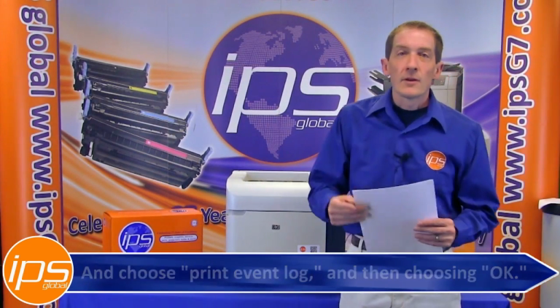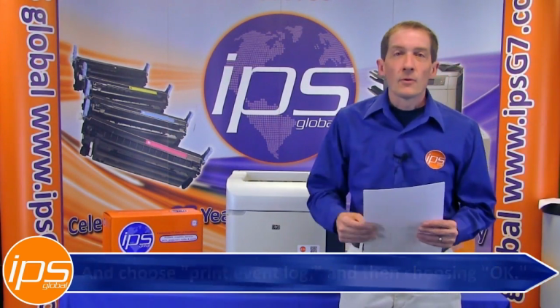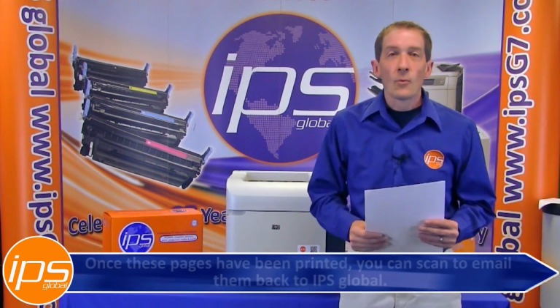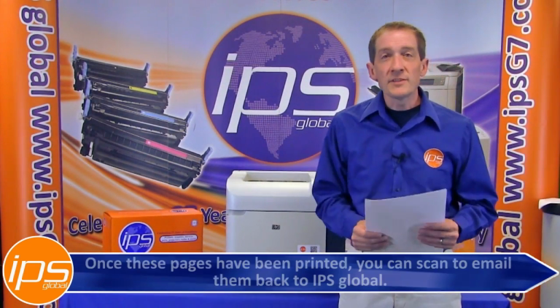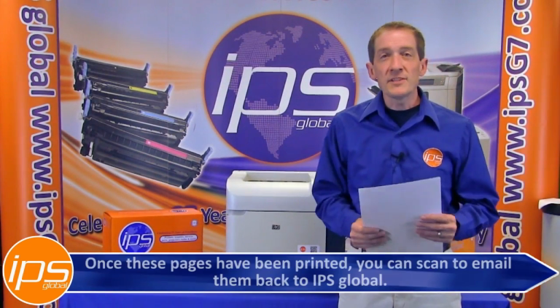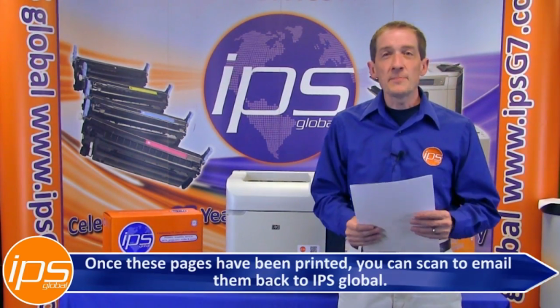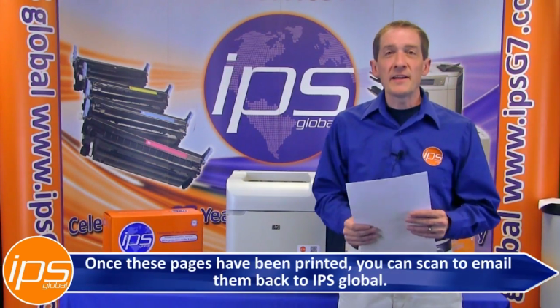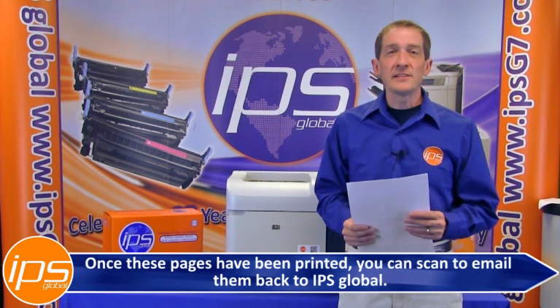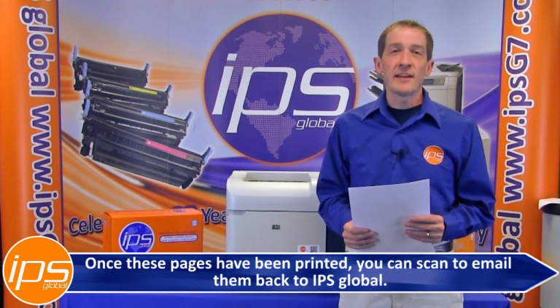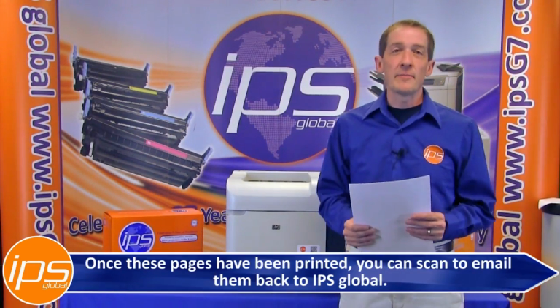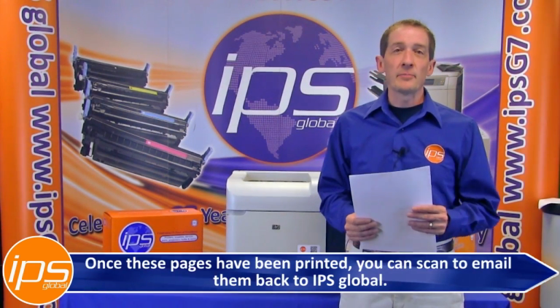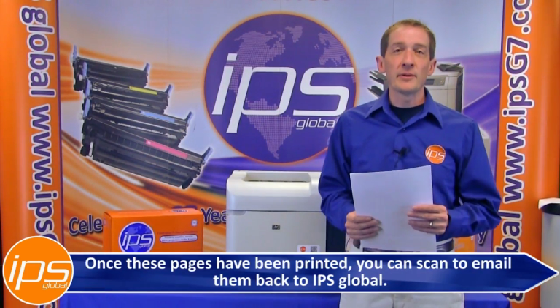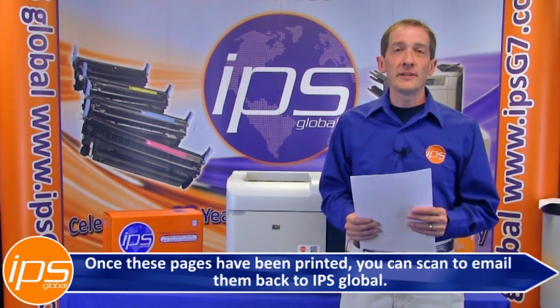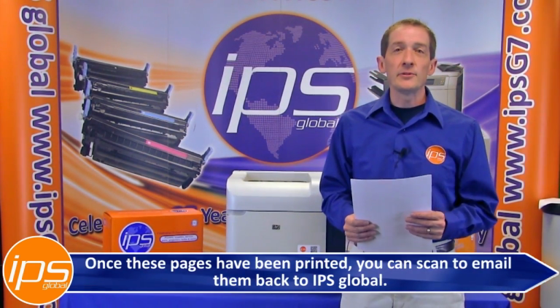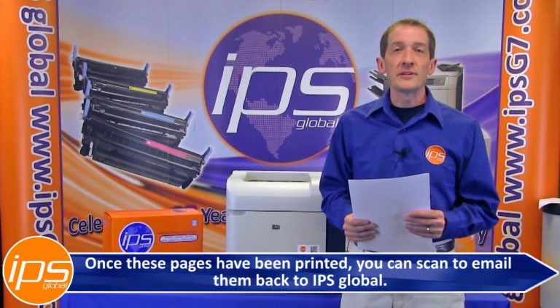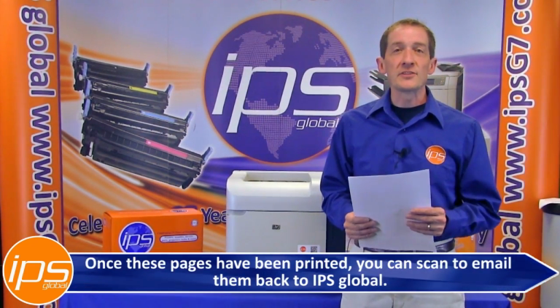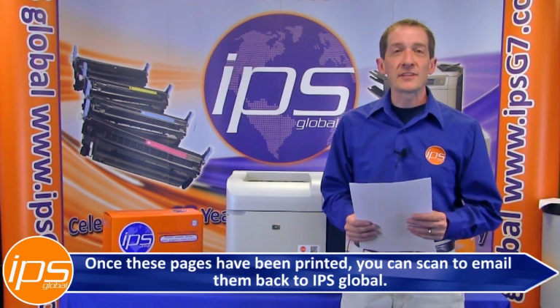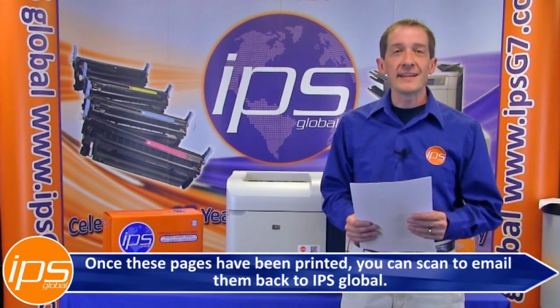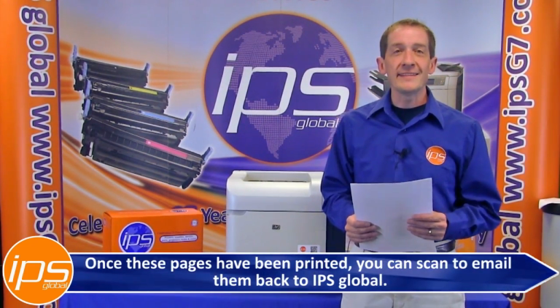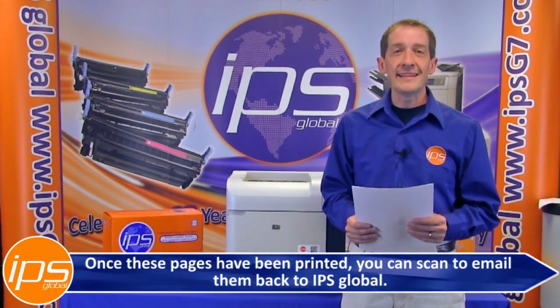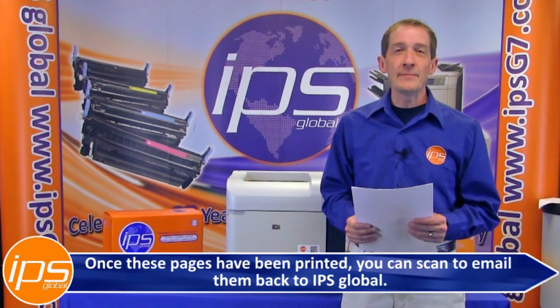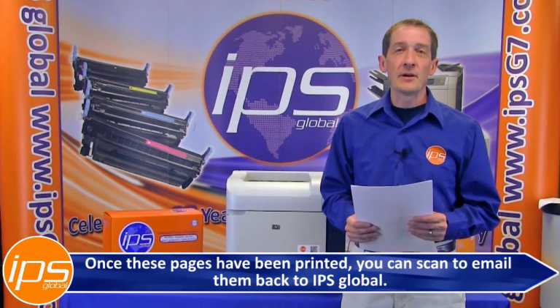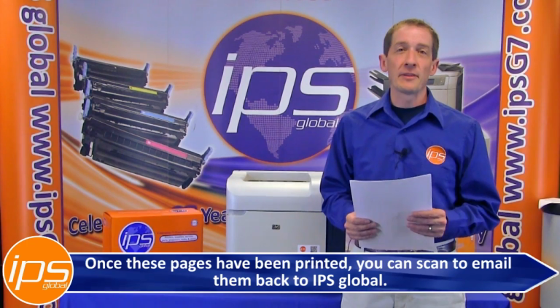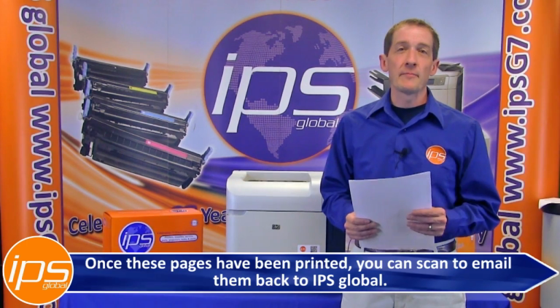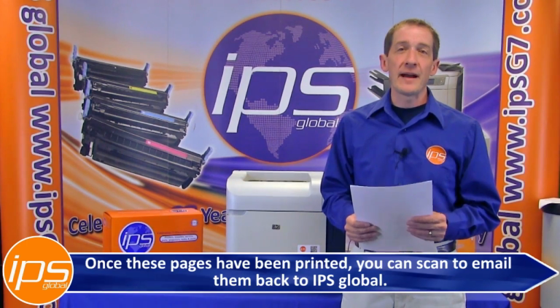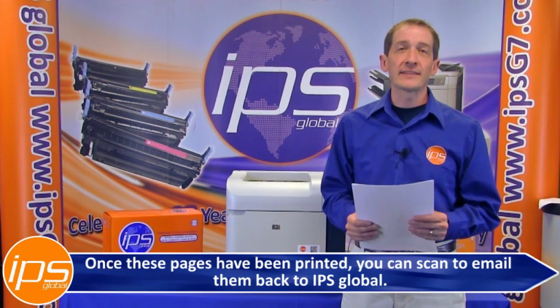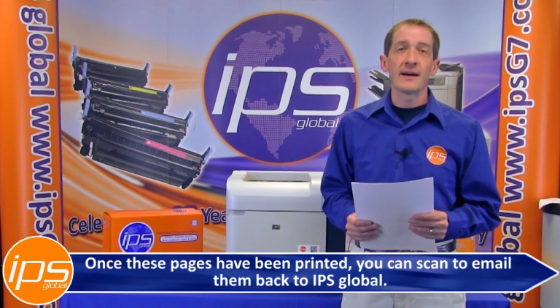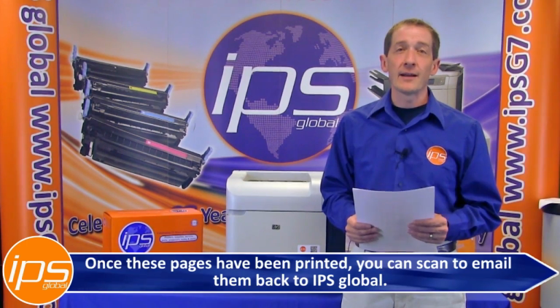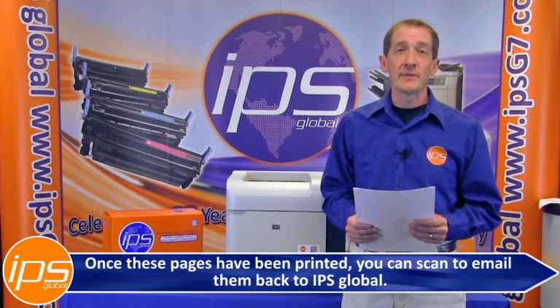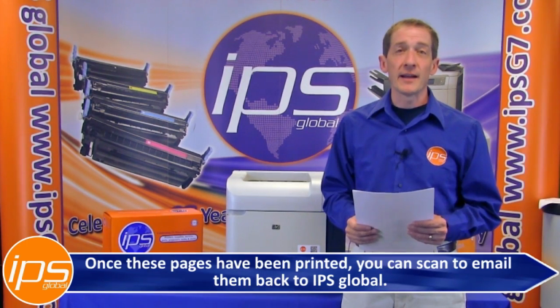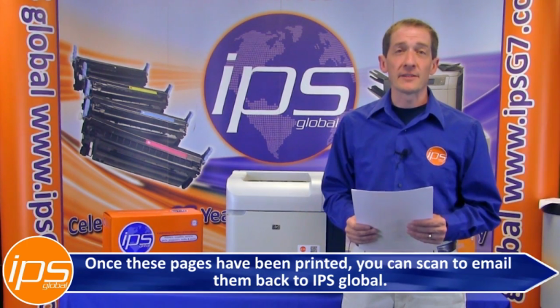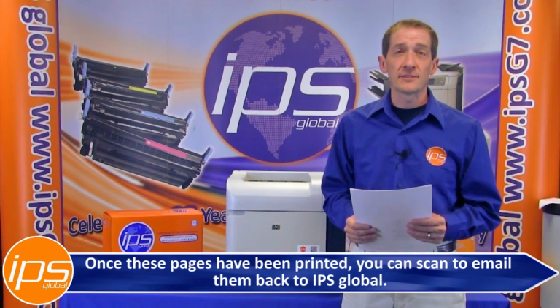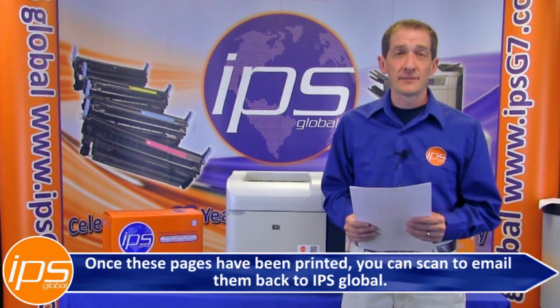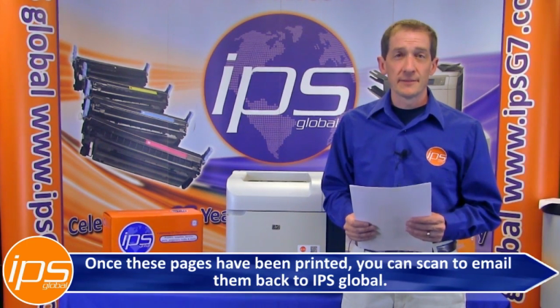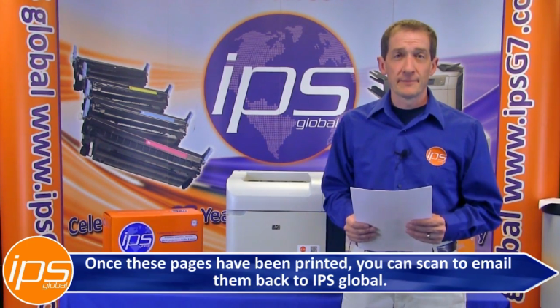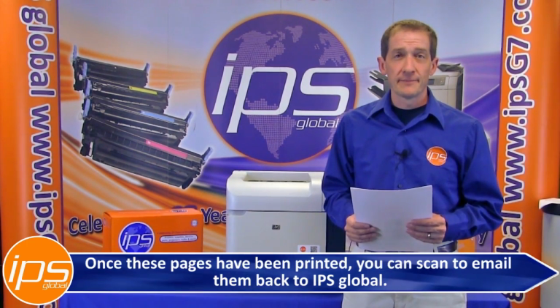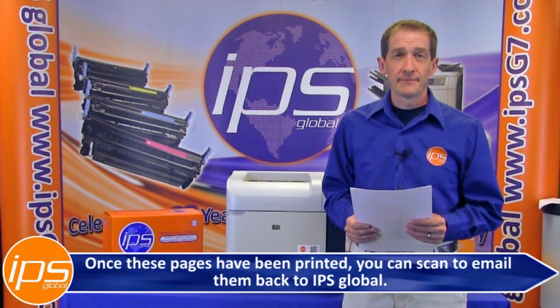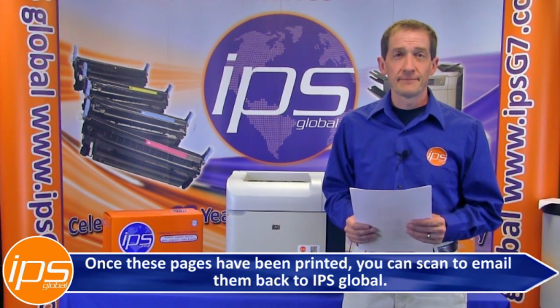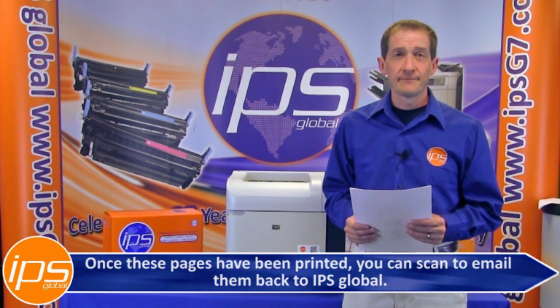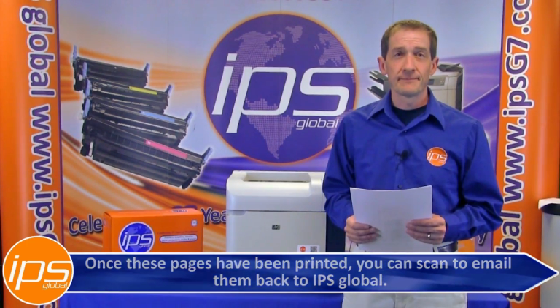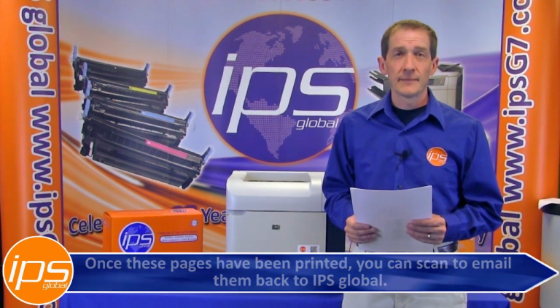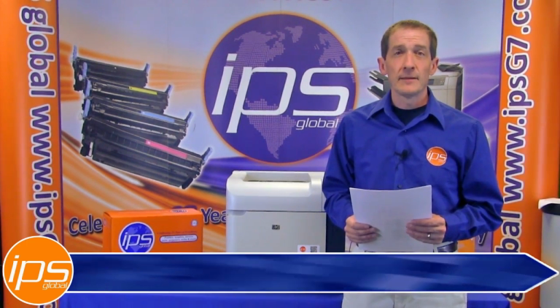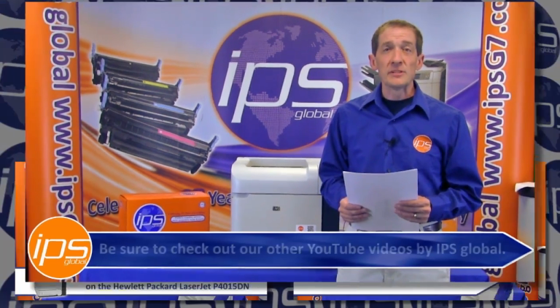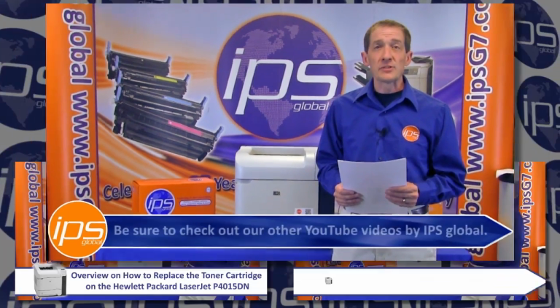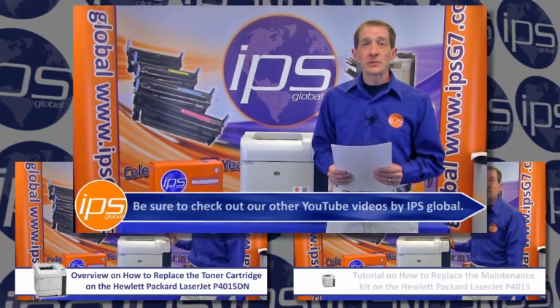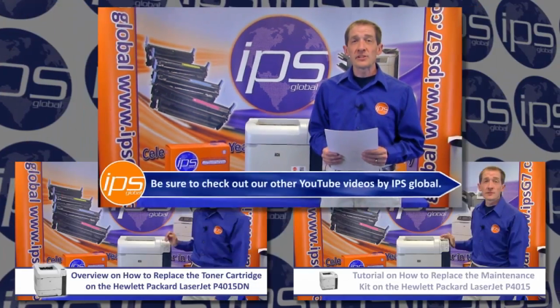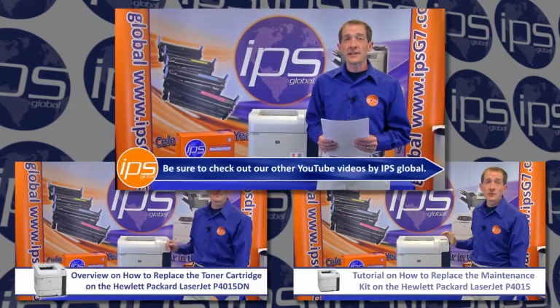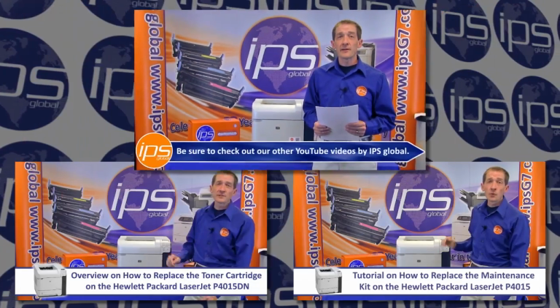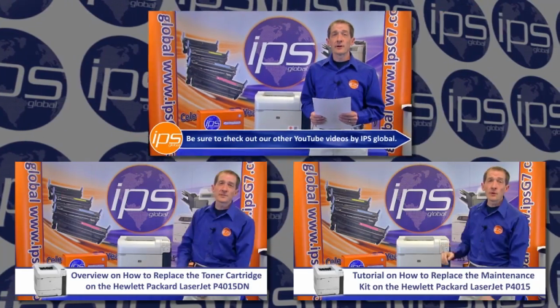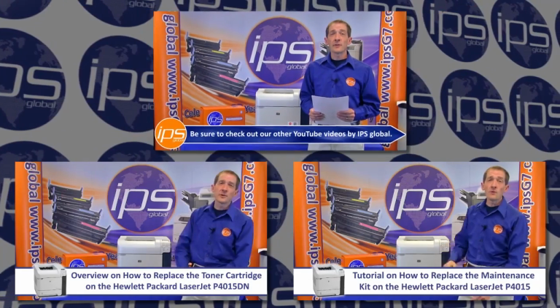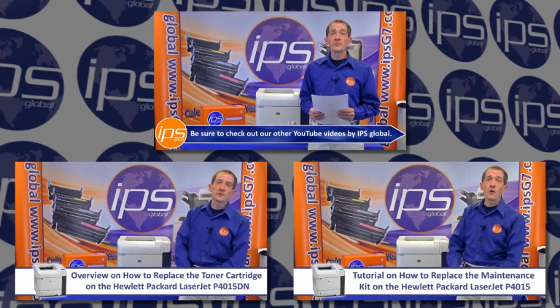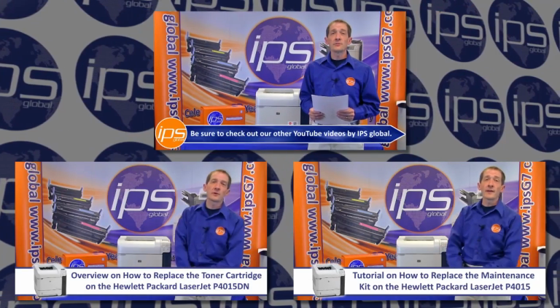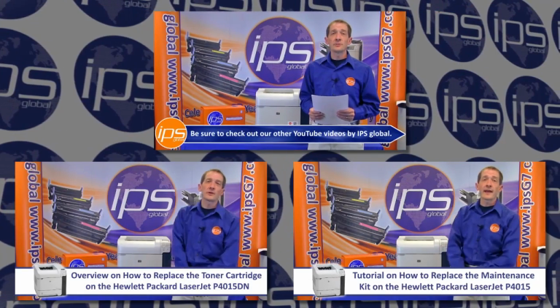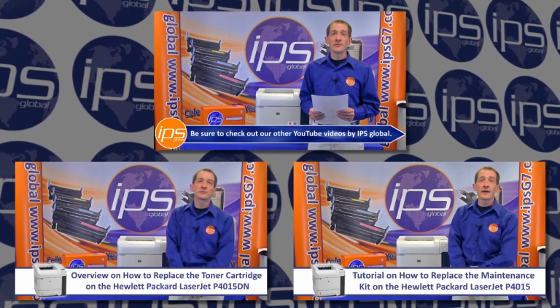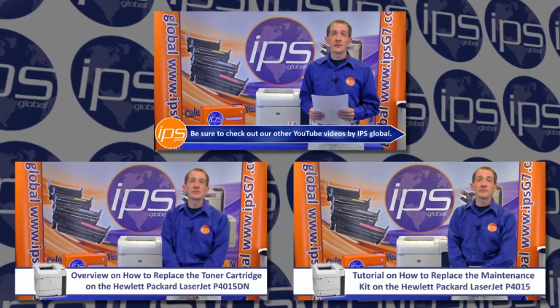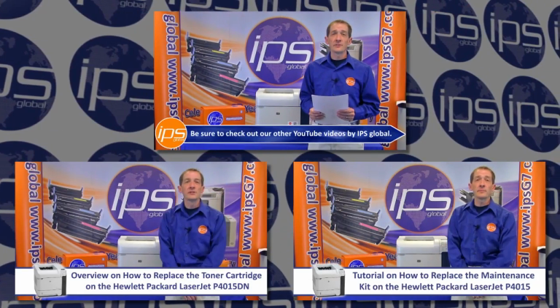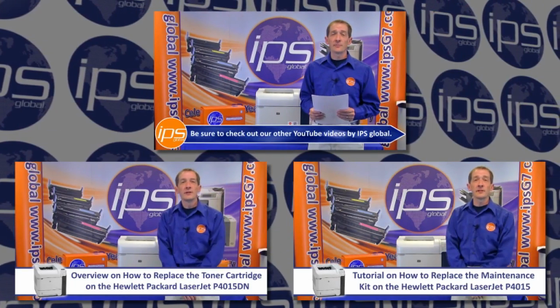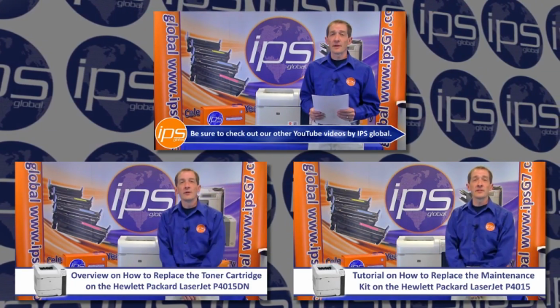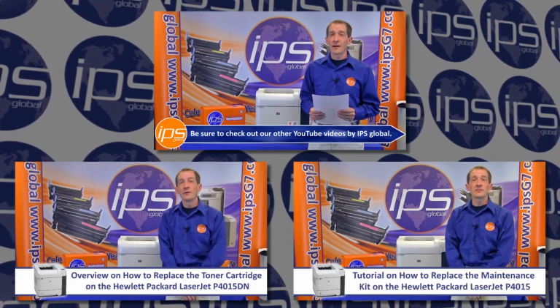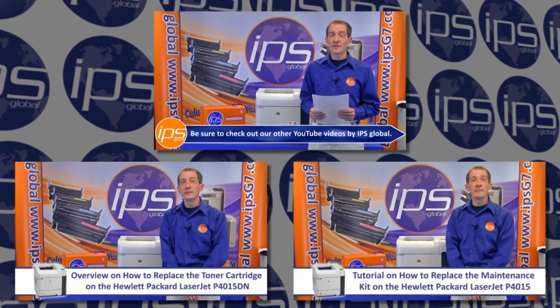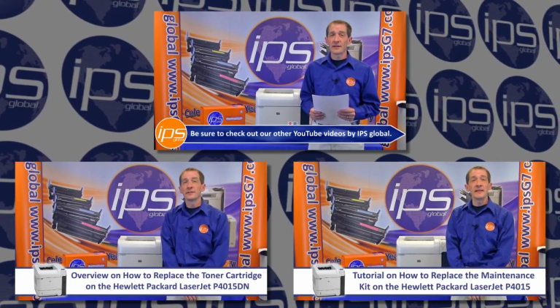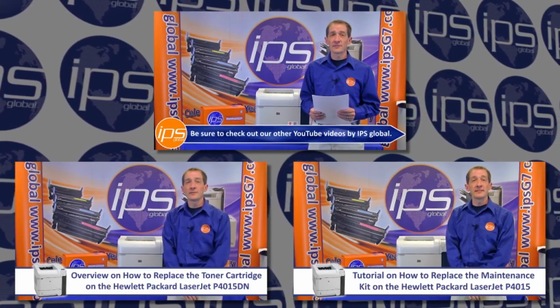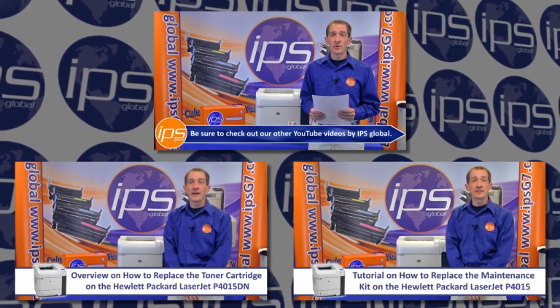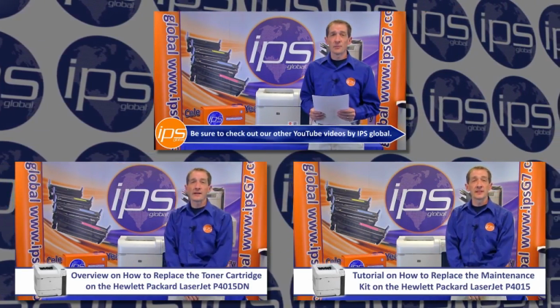Once these pages have been printed, you can scan and email them back to IPS. Be sure to check out our other YouTube videos by IPS Global.